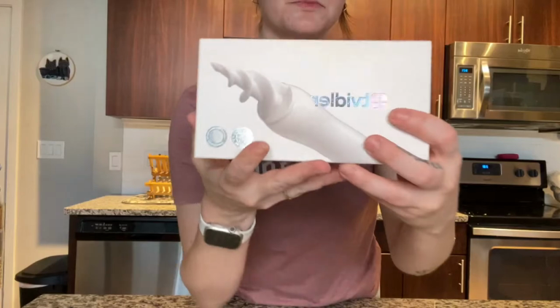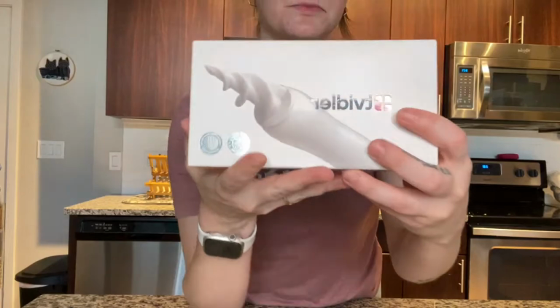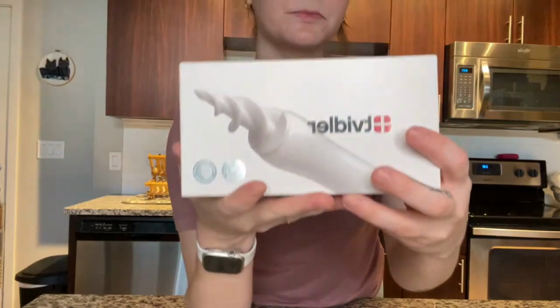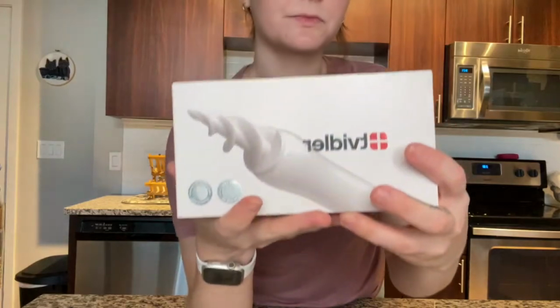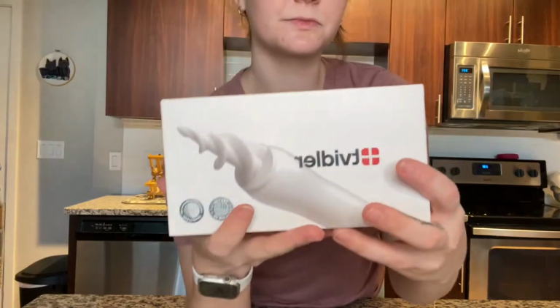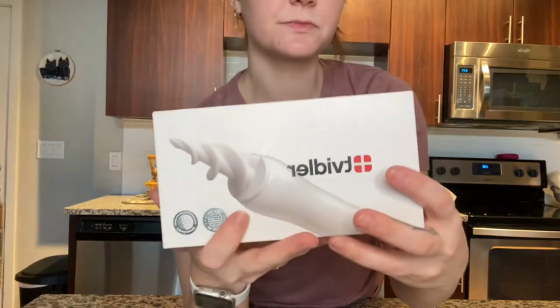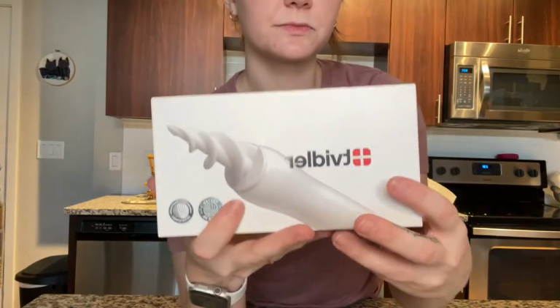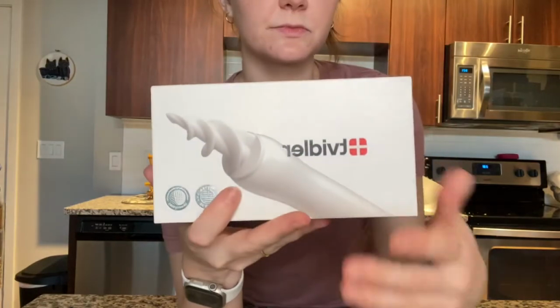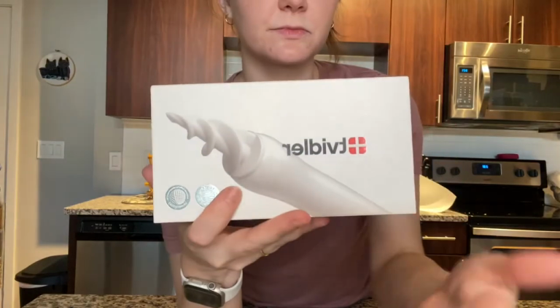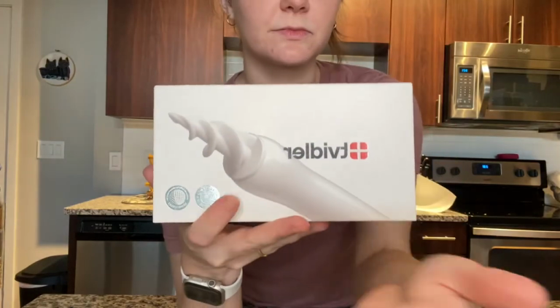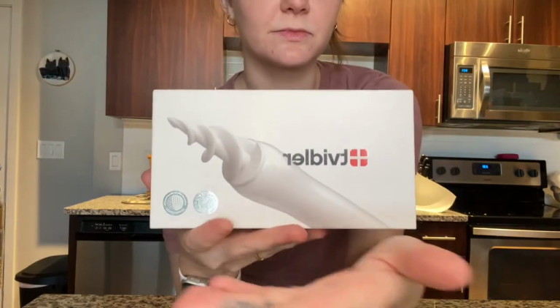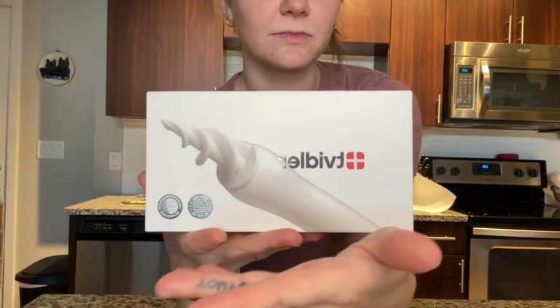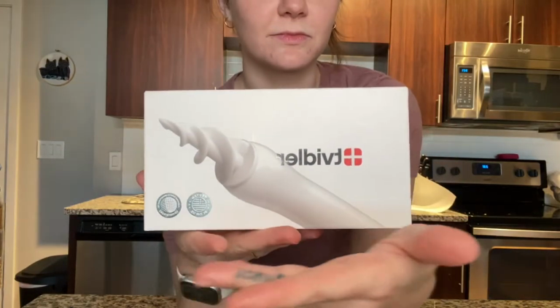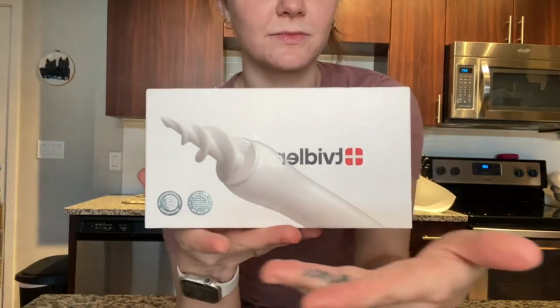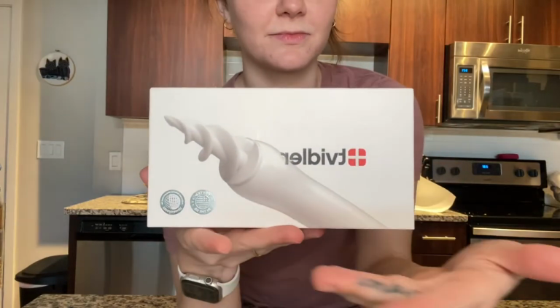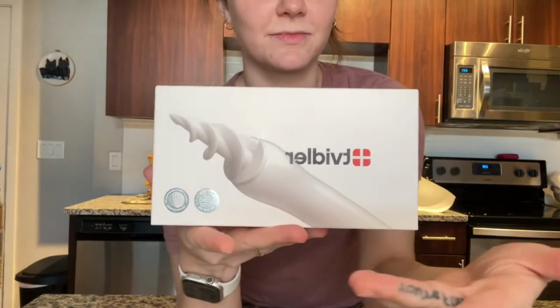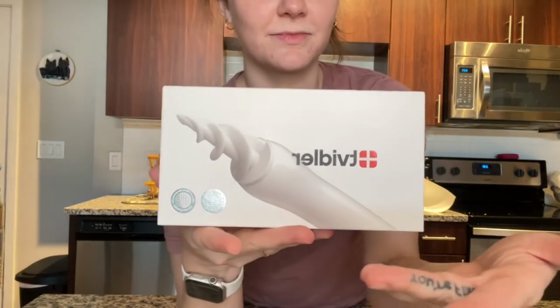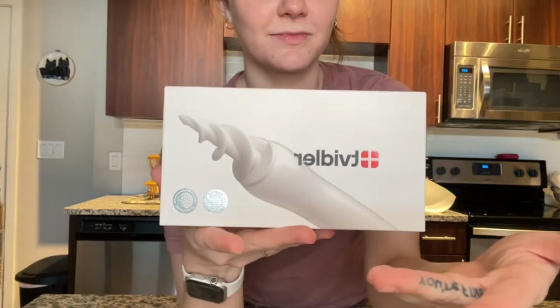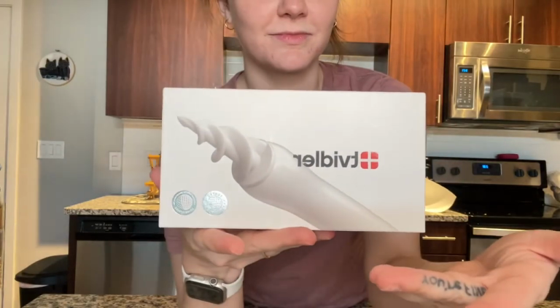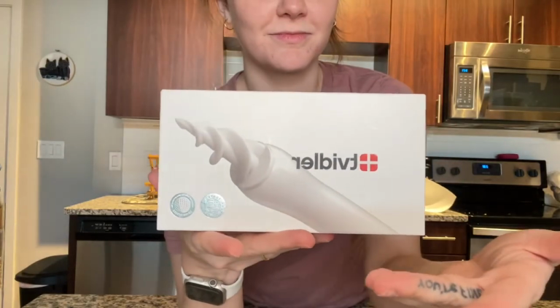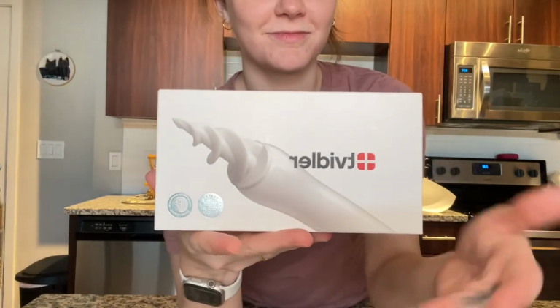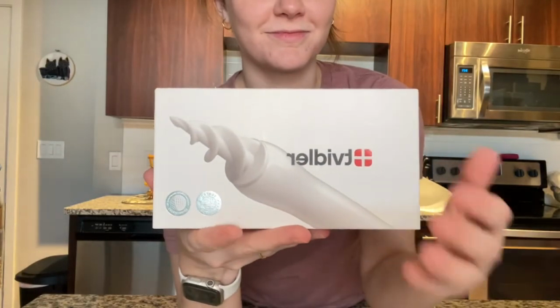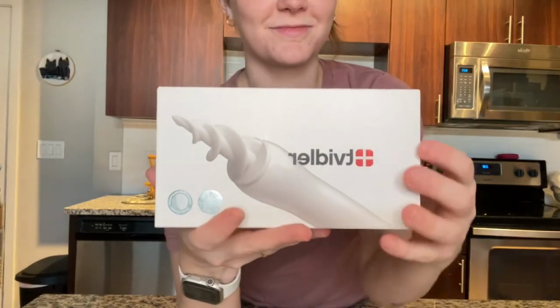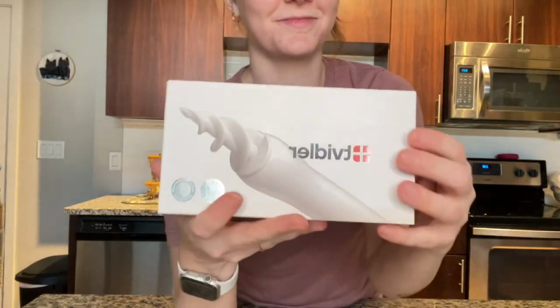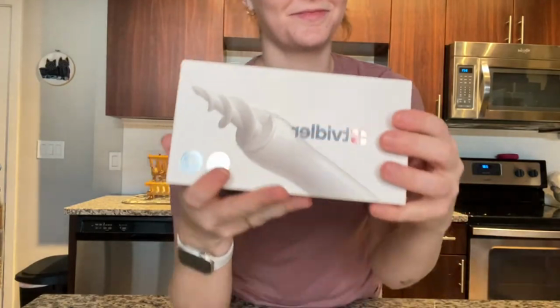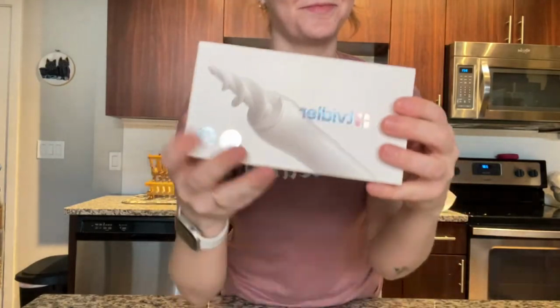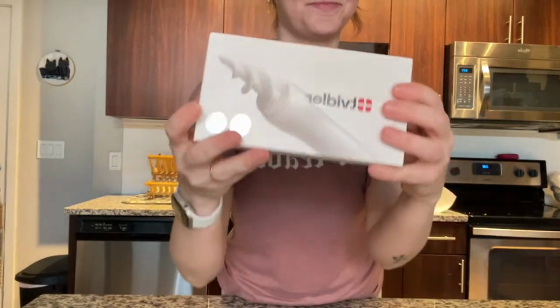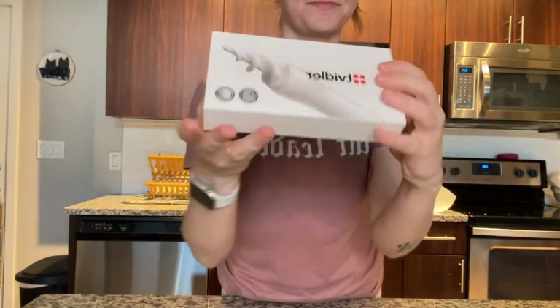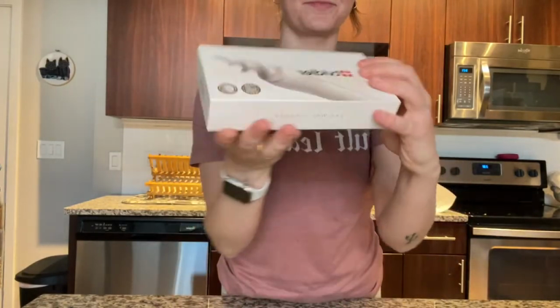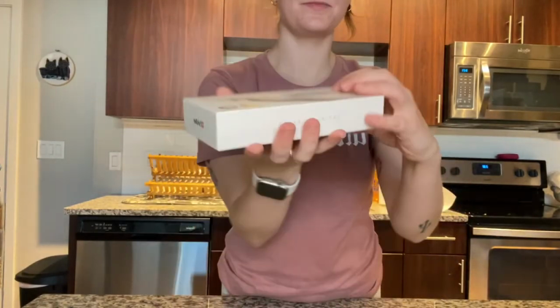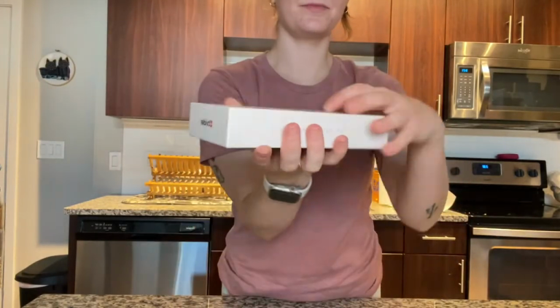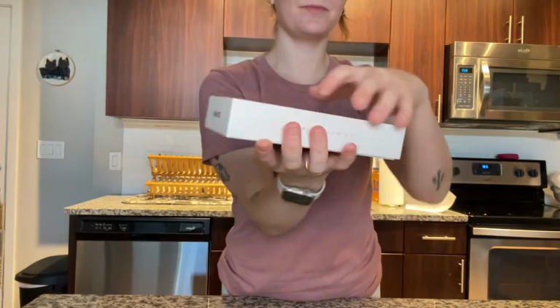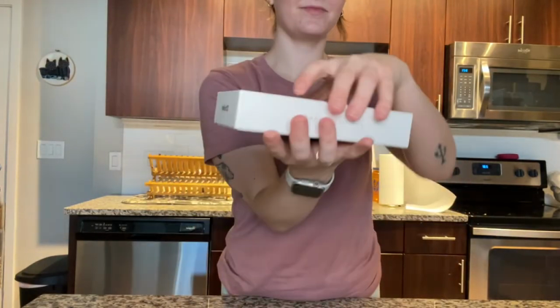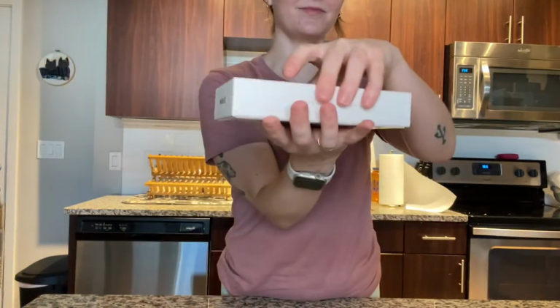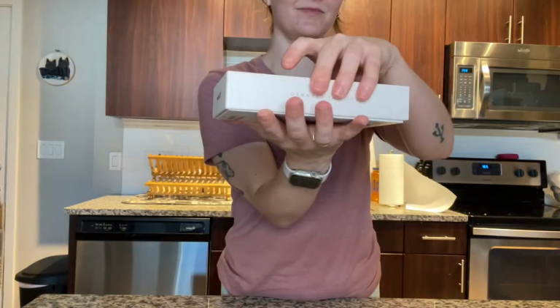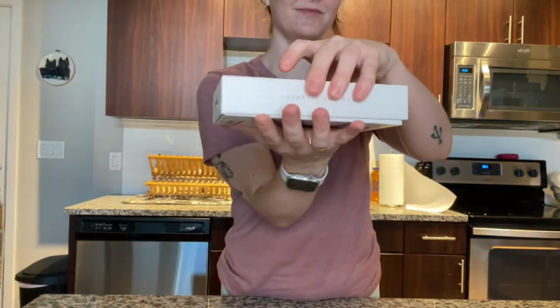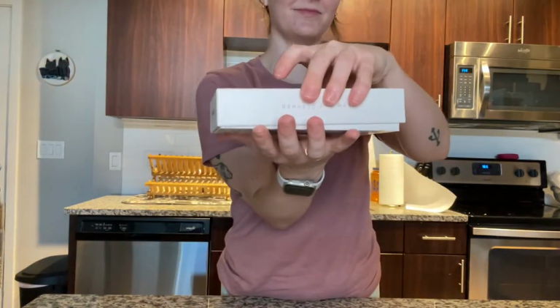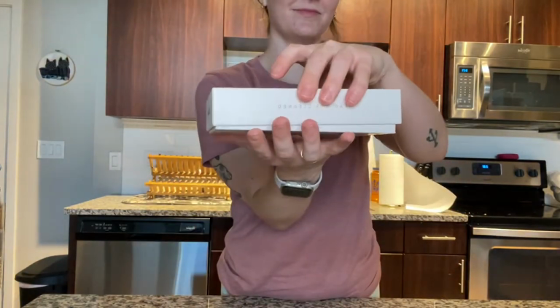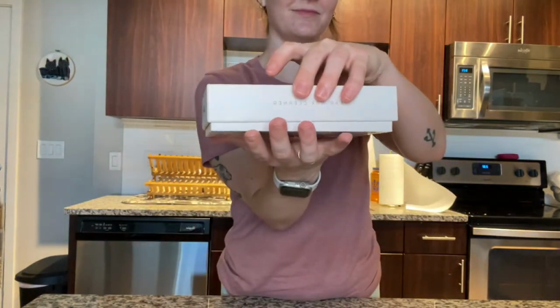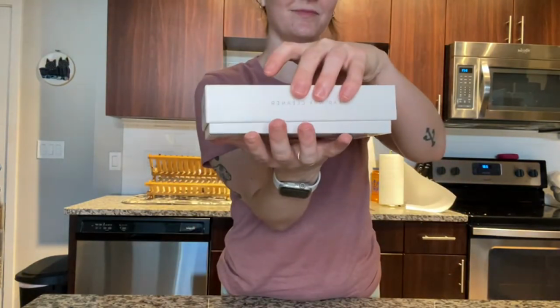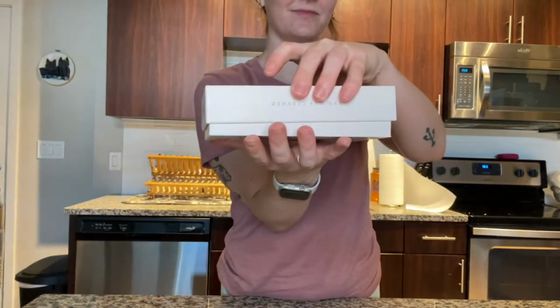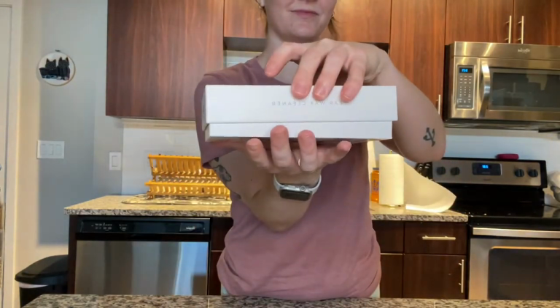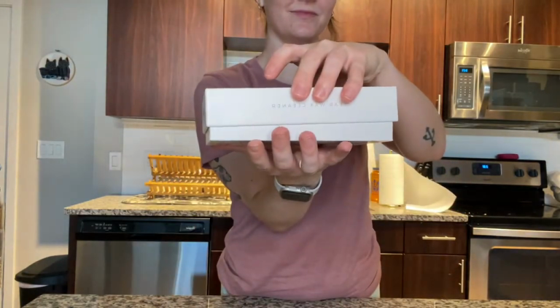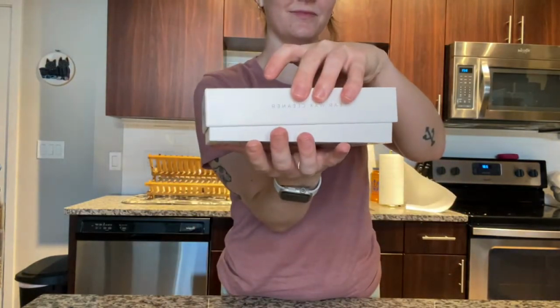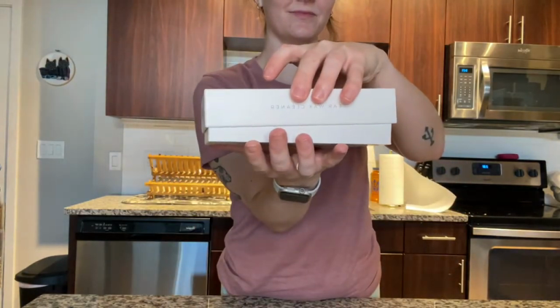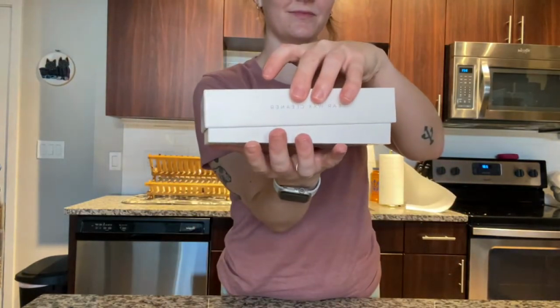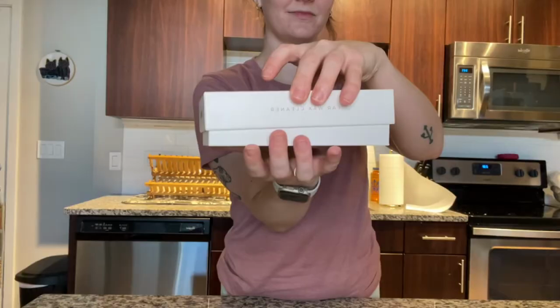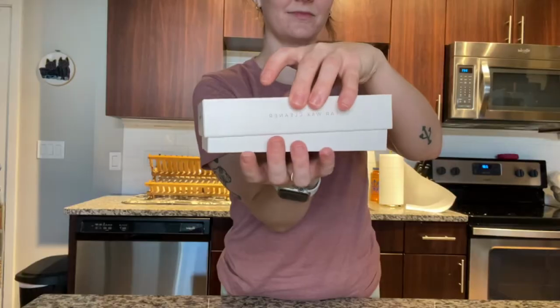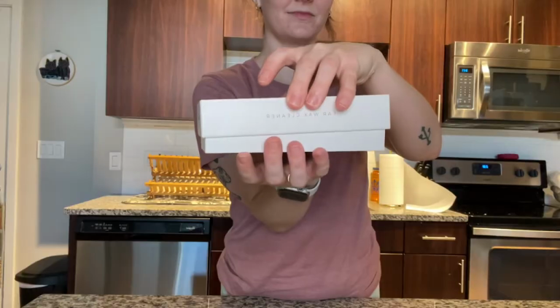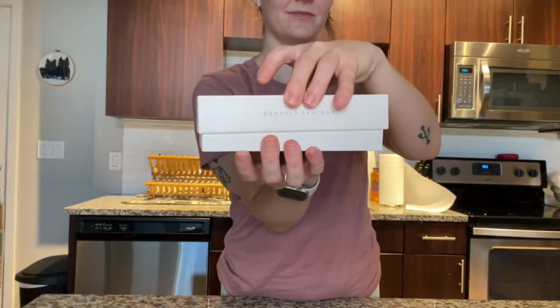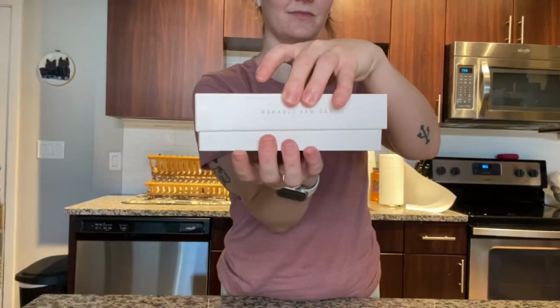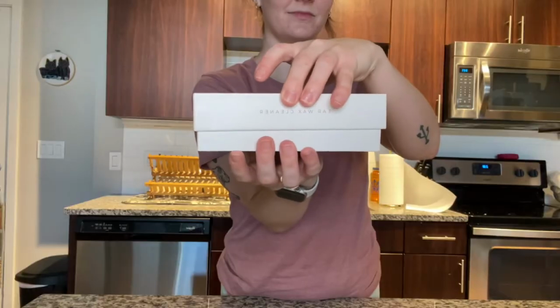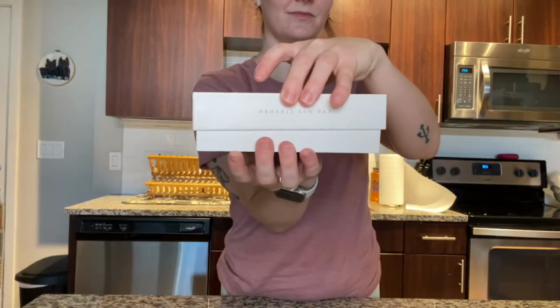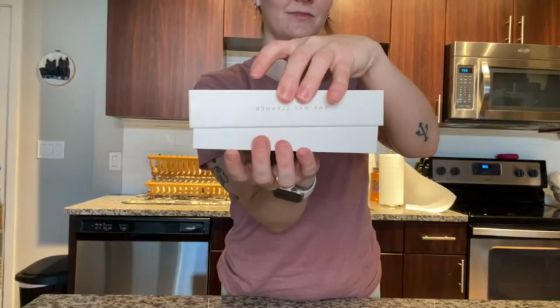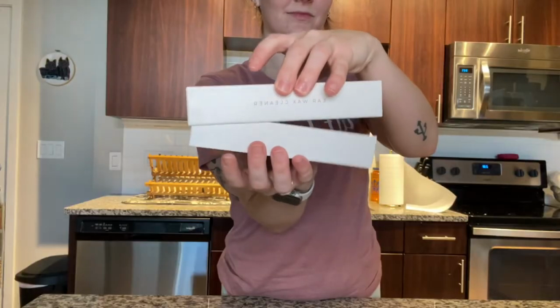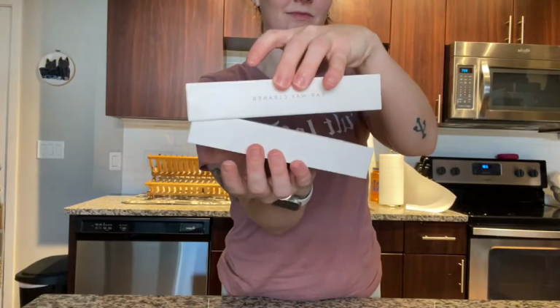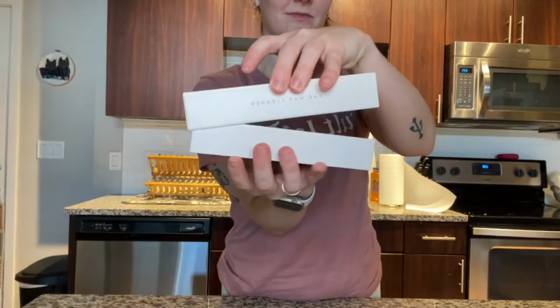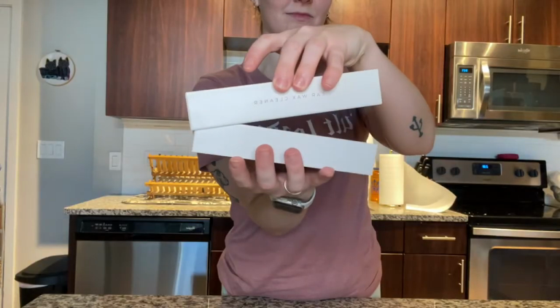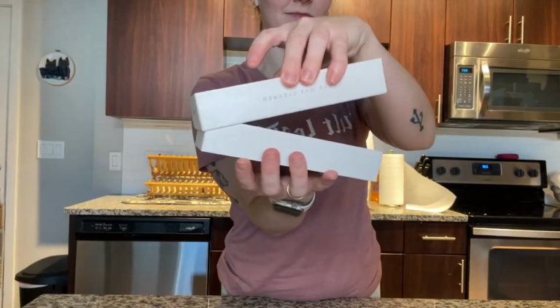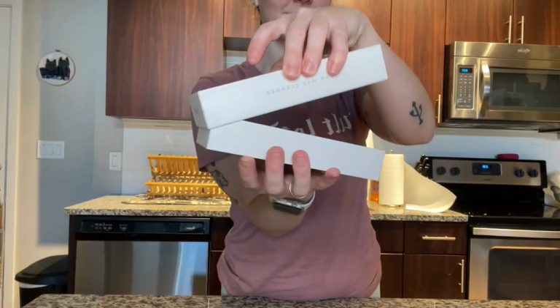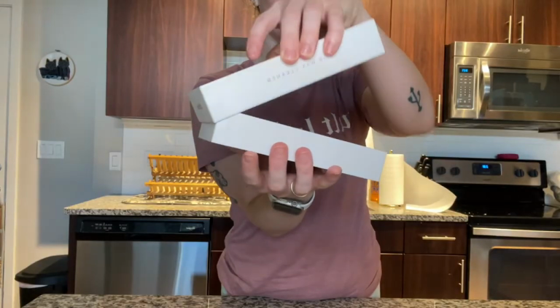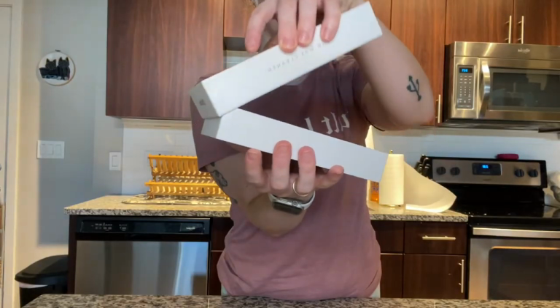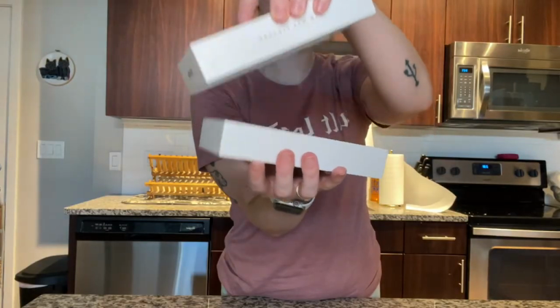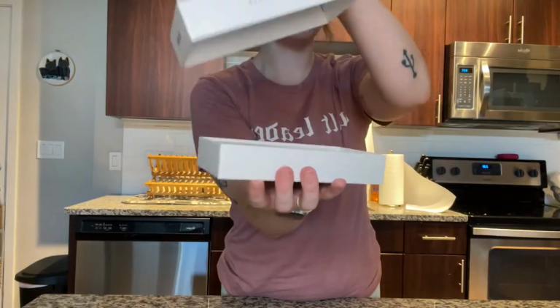Hi guys! Today we are unboxing and trying out this Tibblur ear wax remover tool.